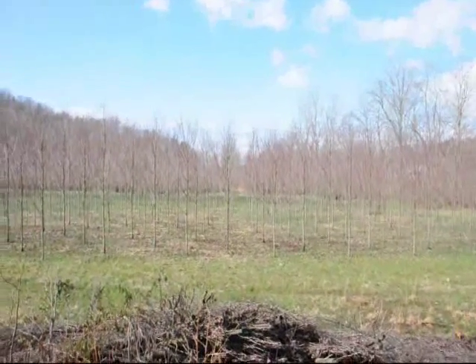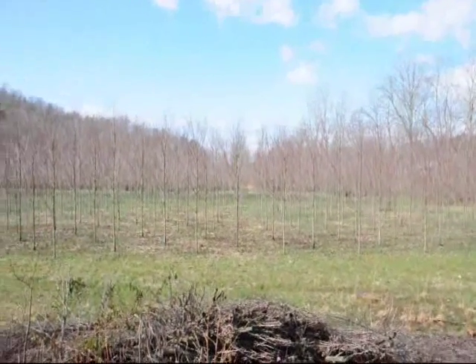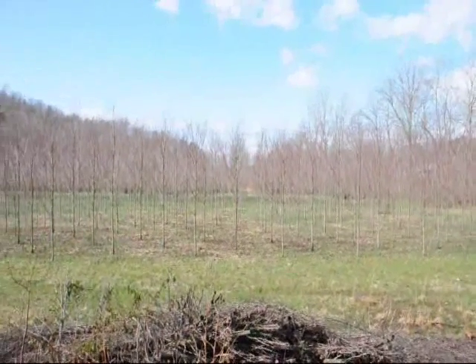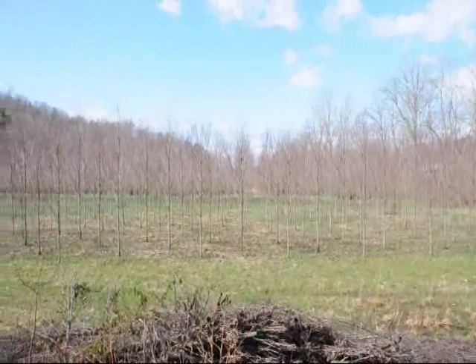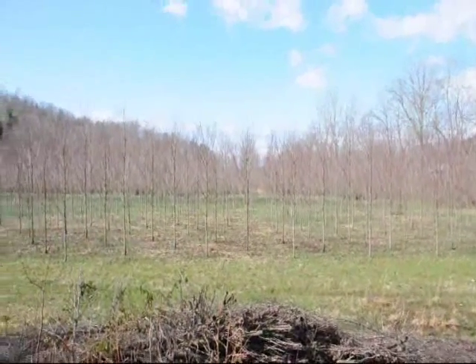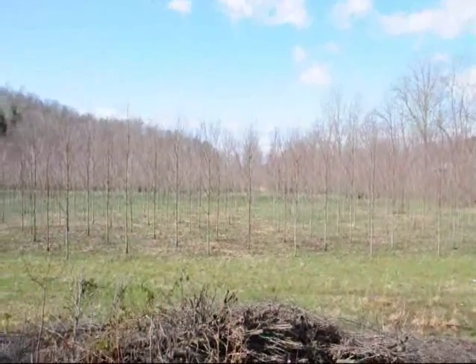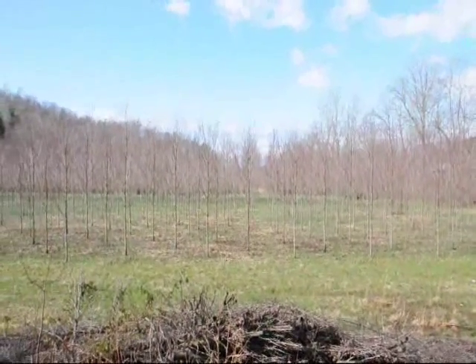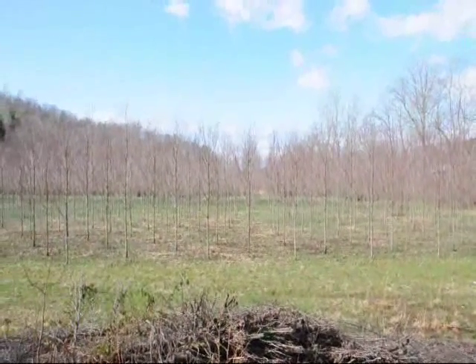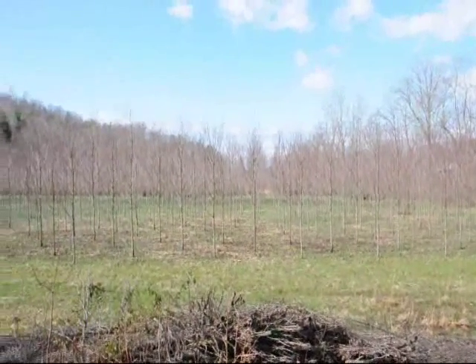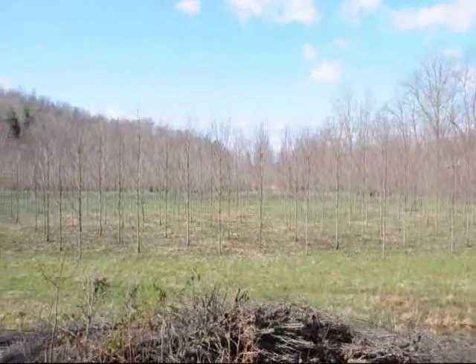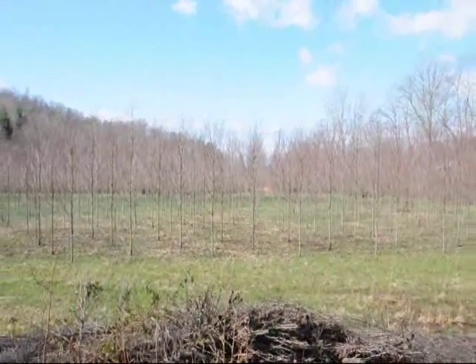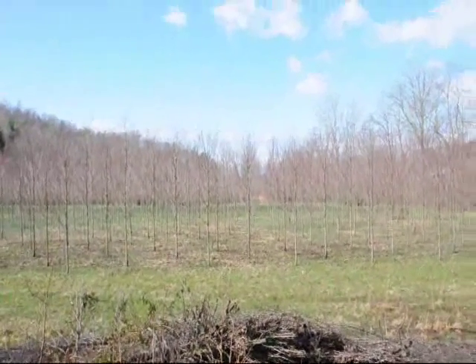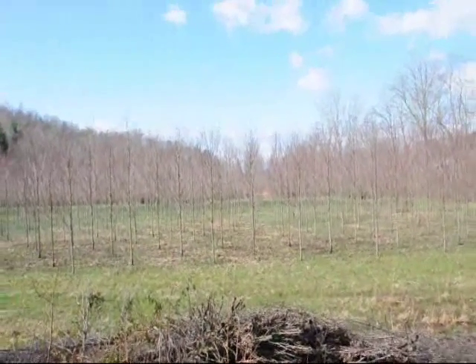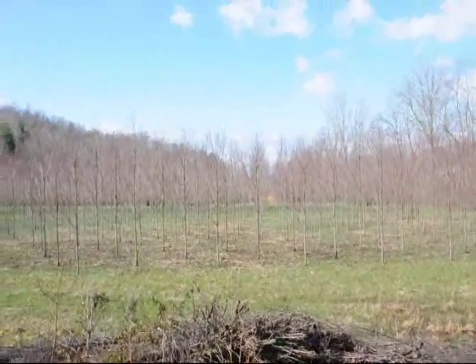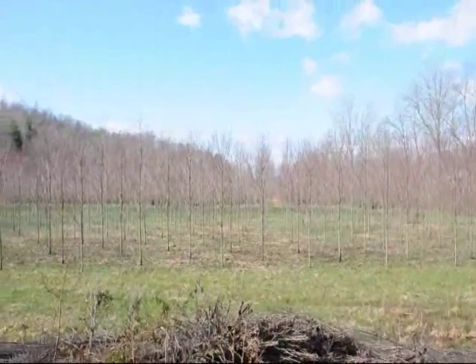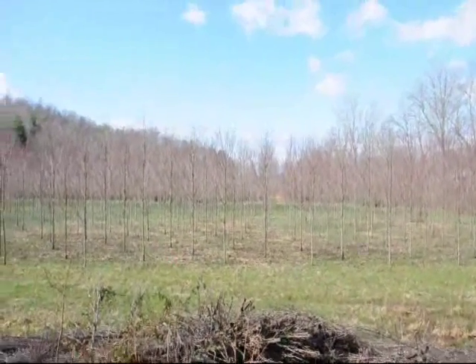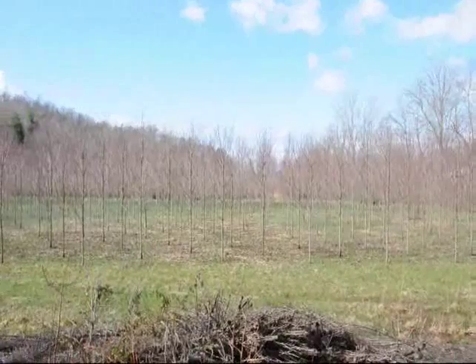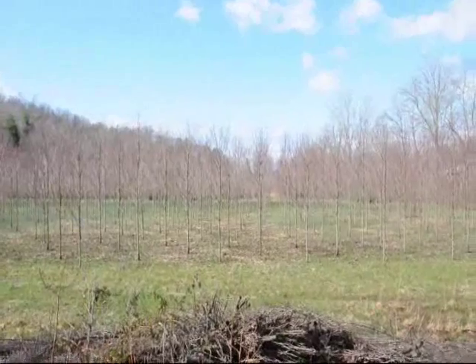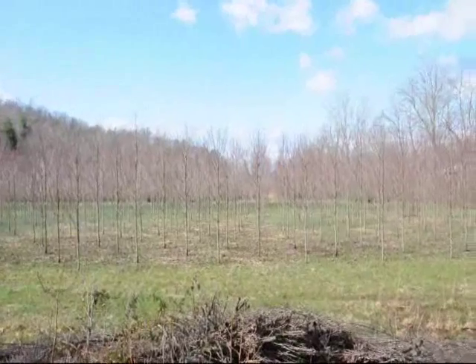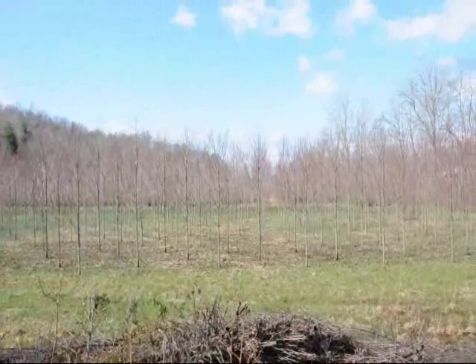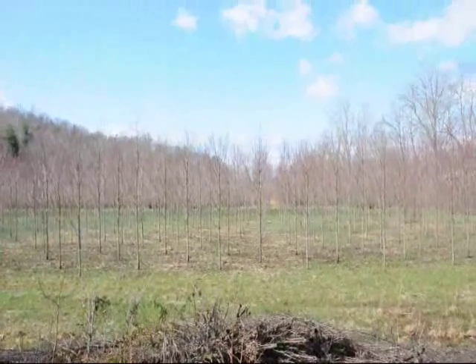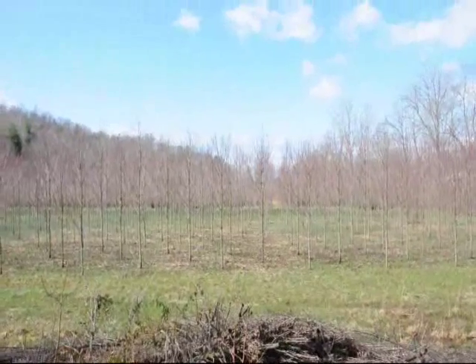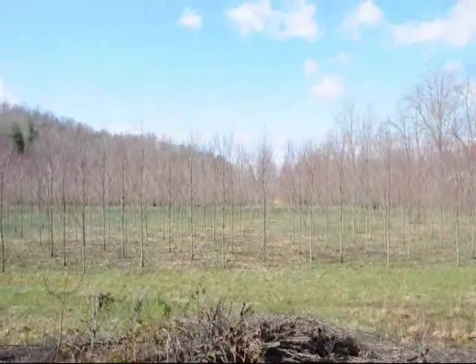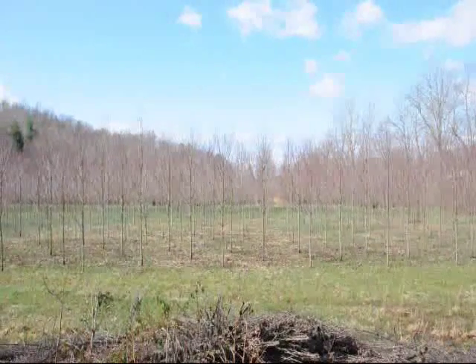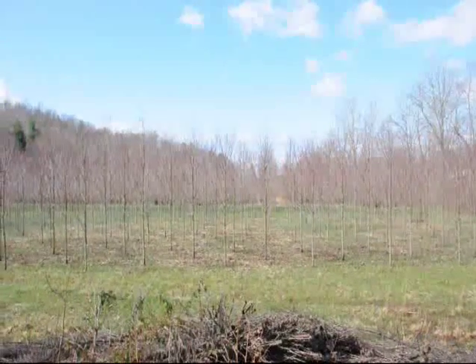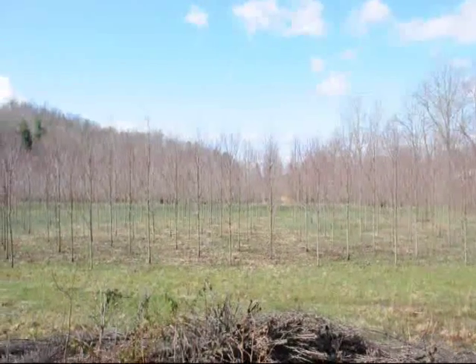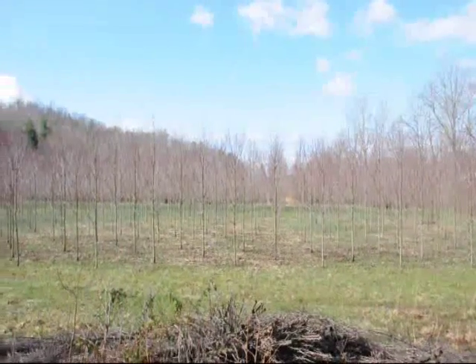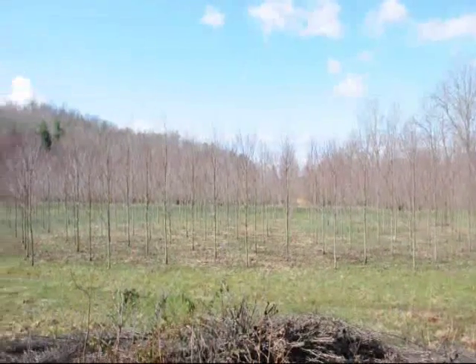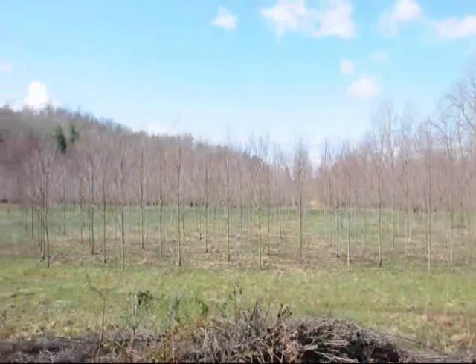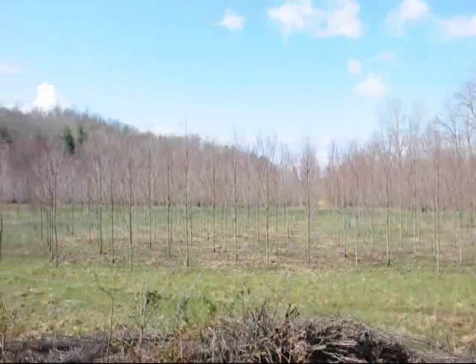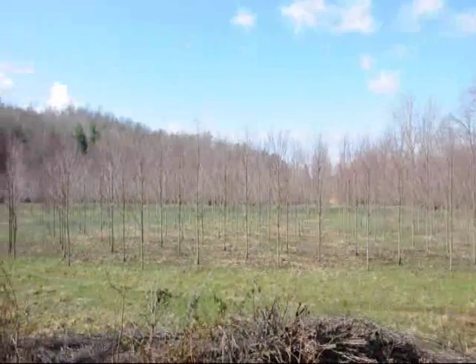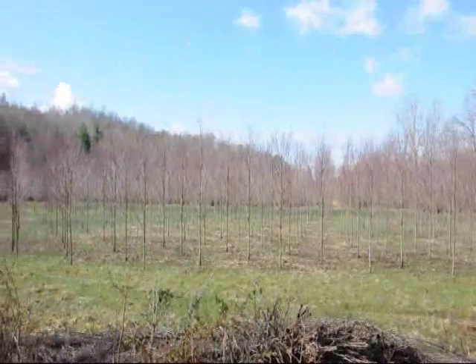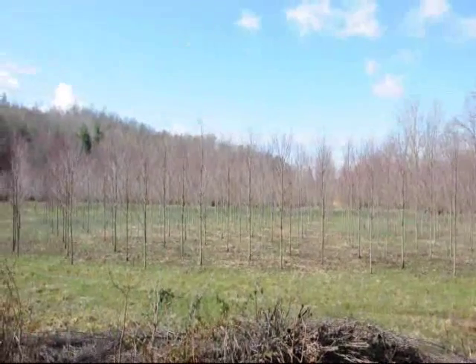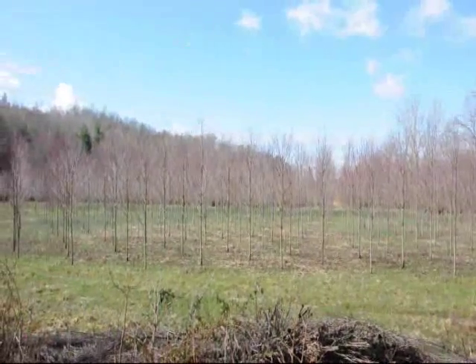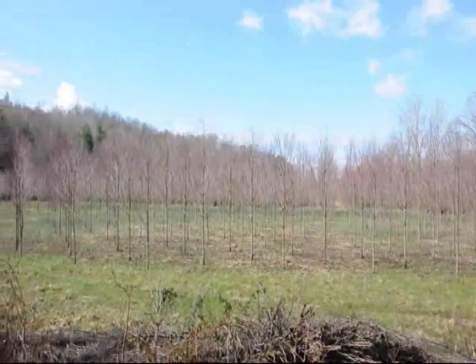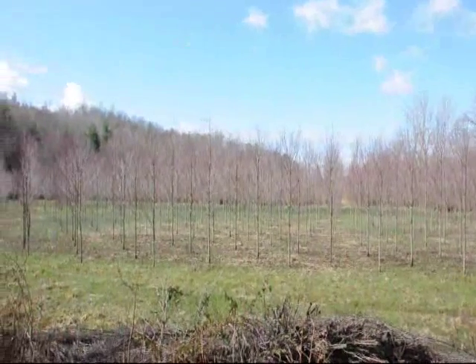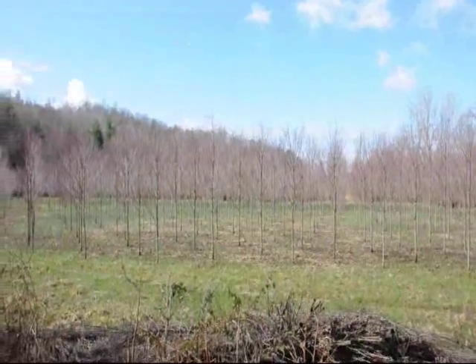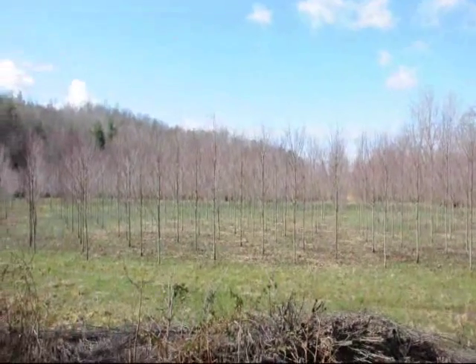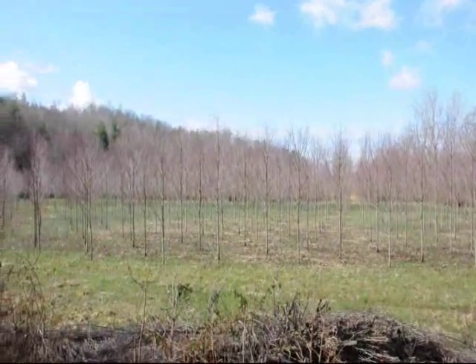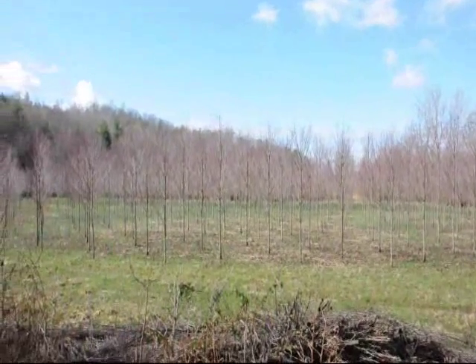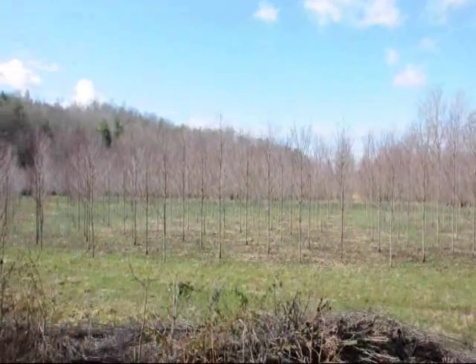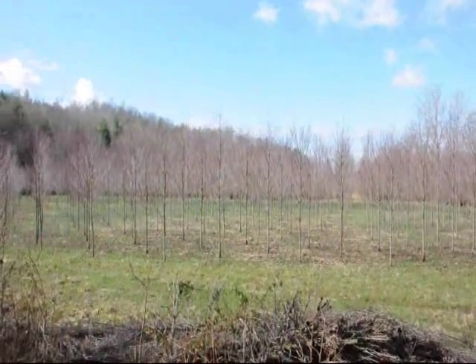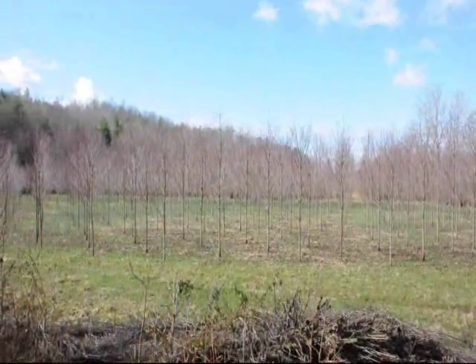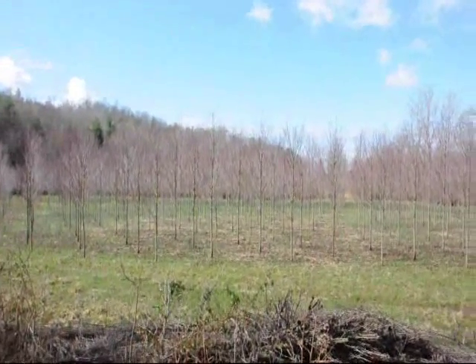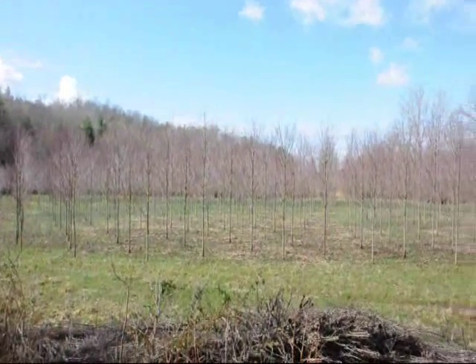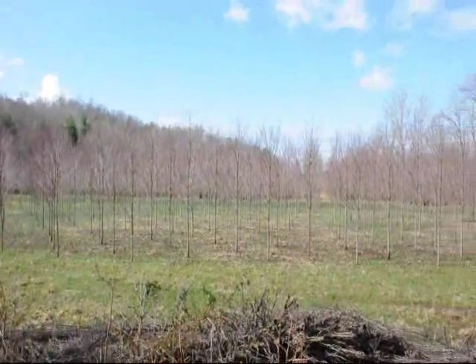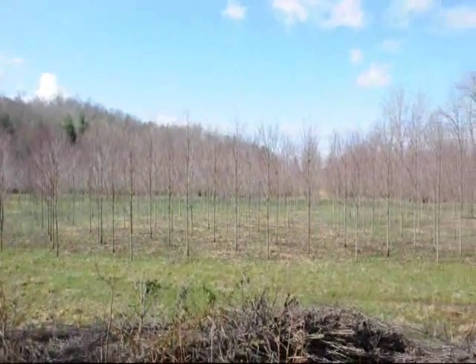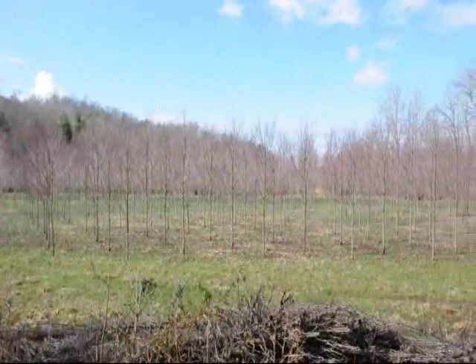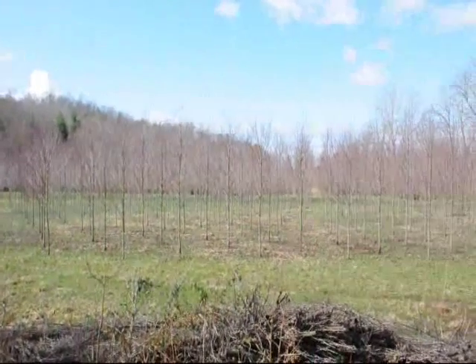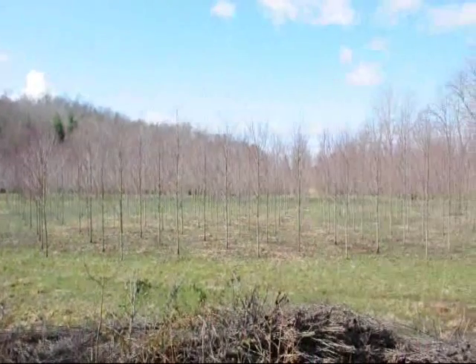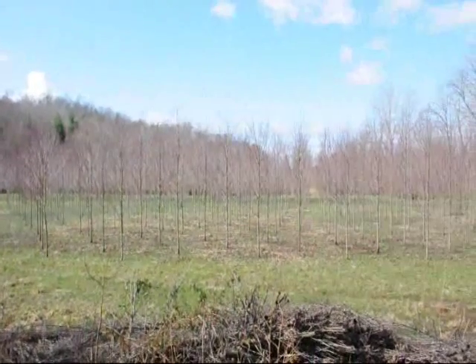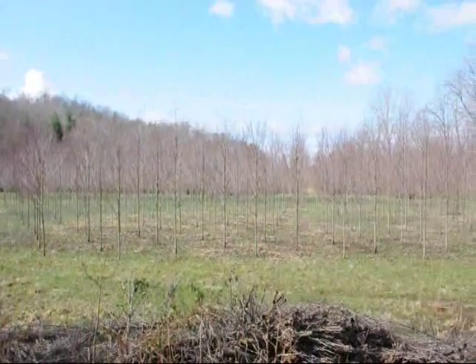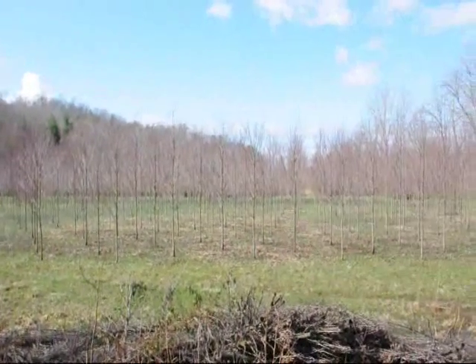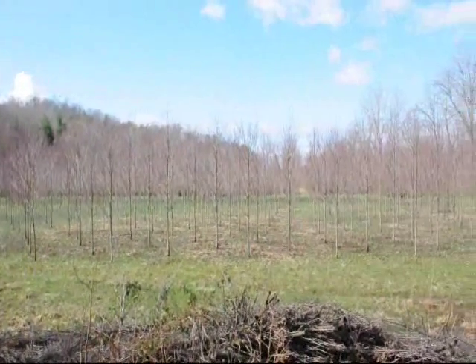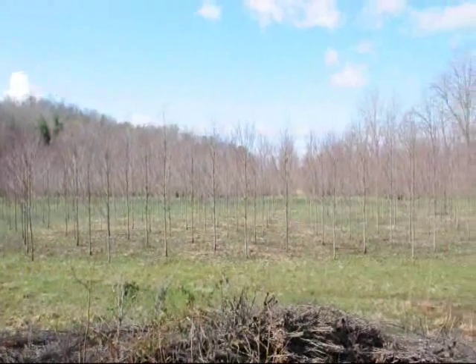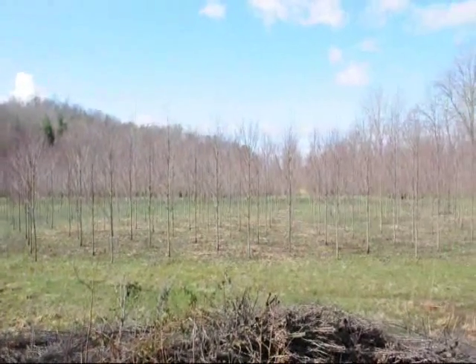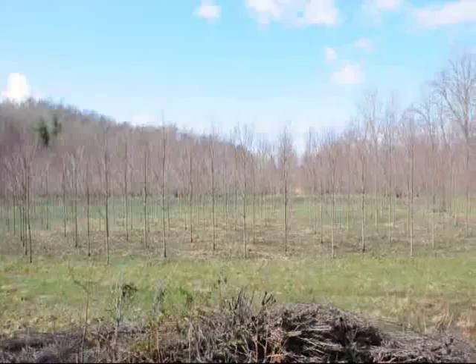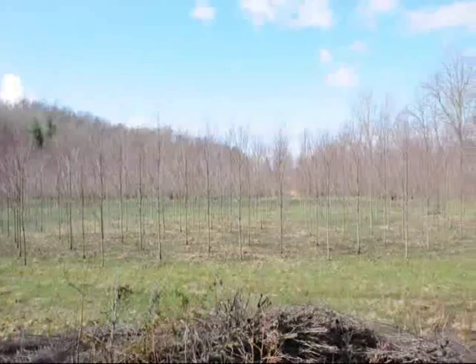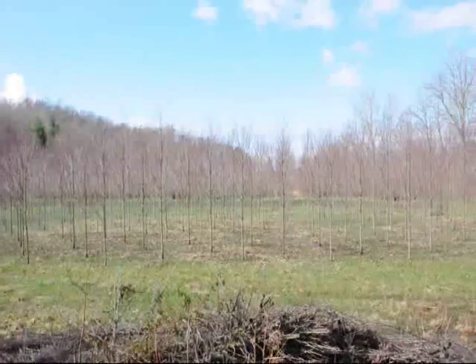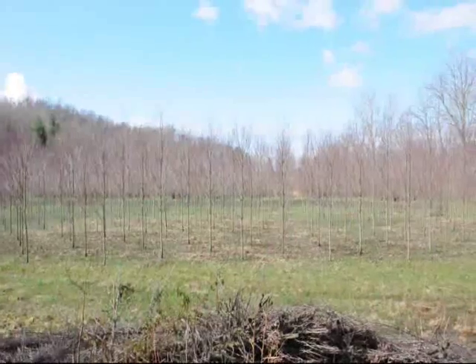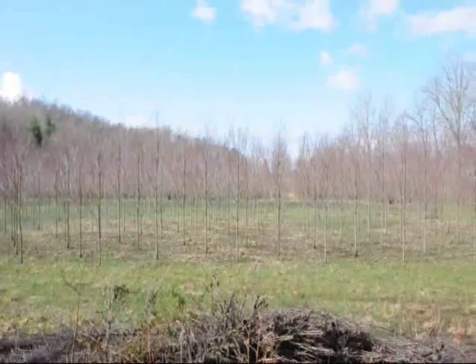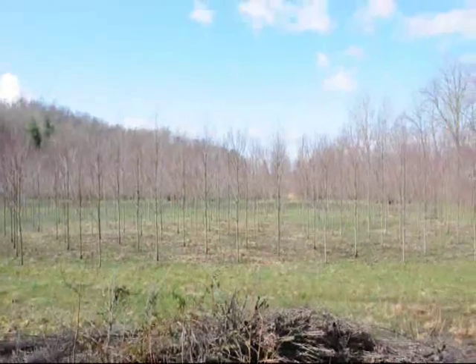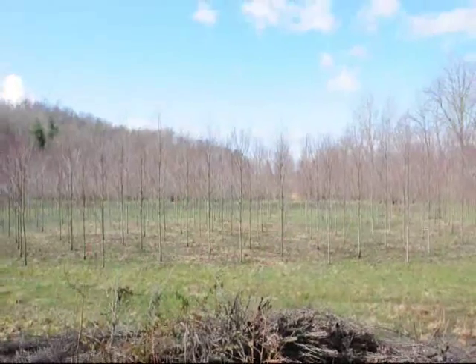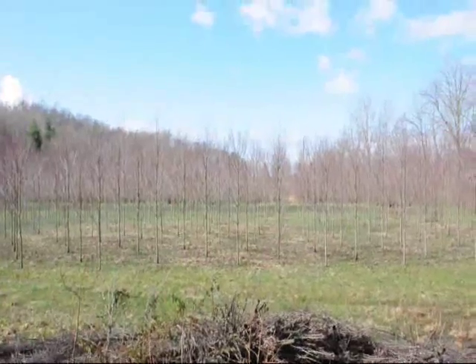These are a fairly narrow maple available, these are about a 2 inch caliper tree right here. Give us a call — thank you.